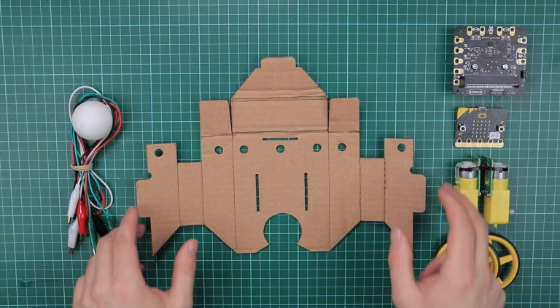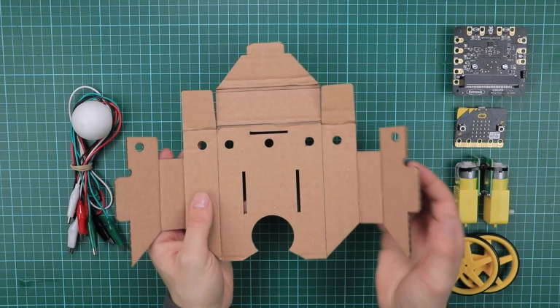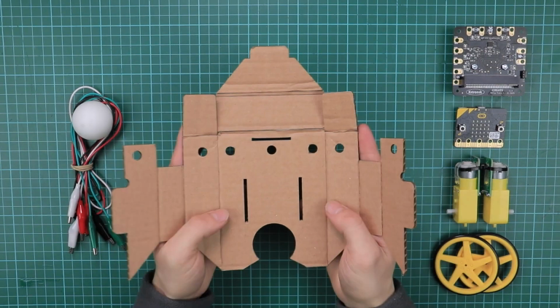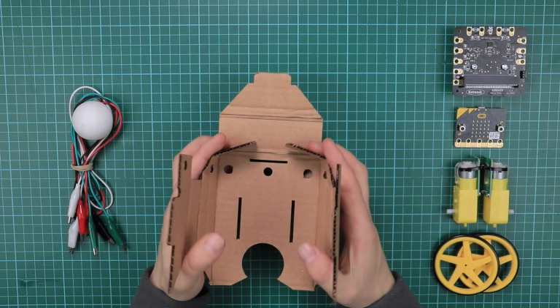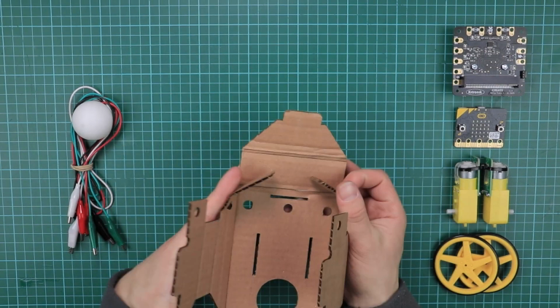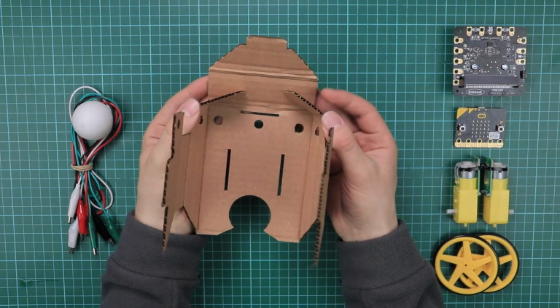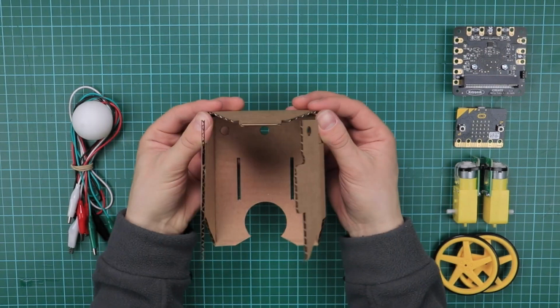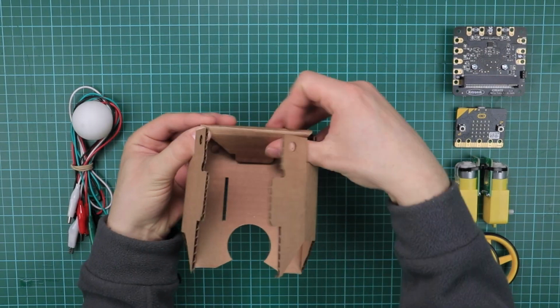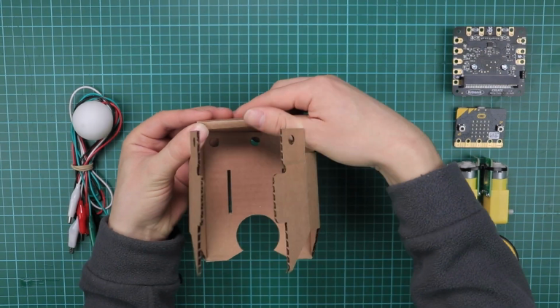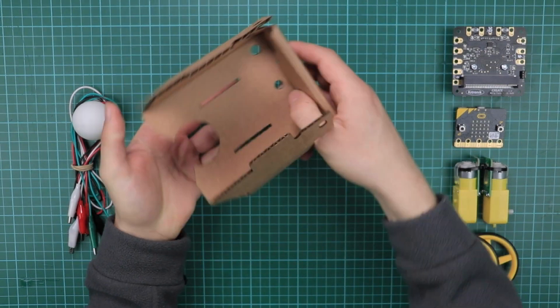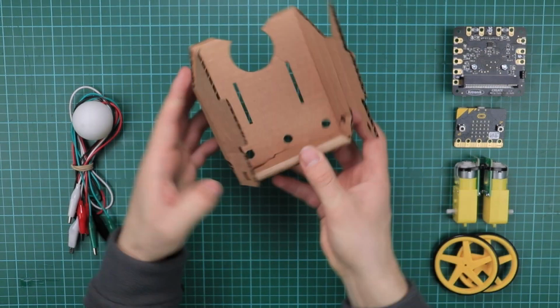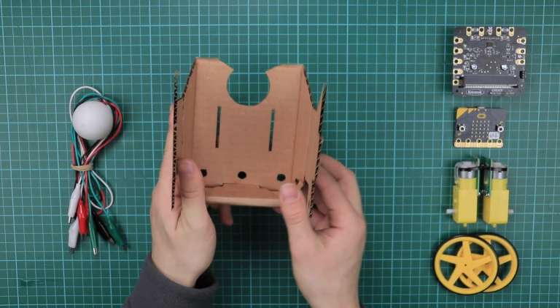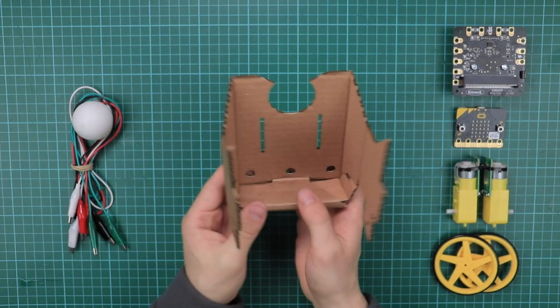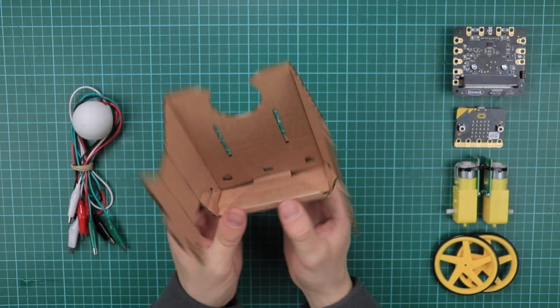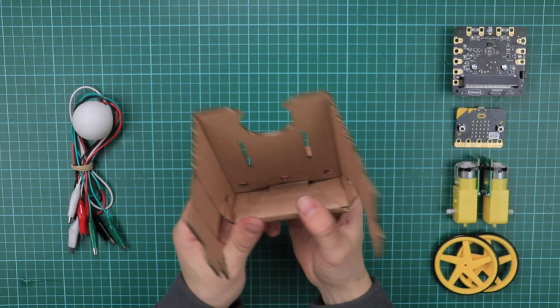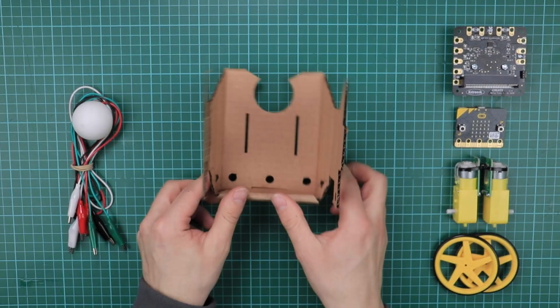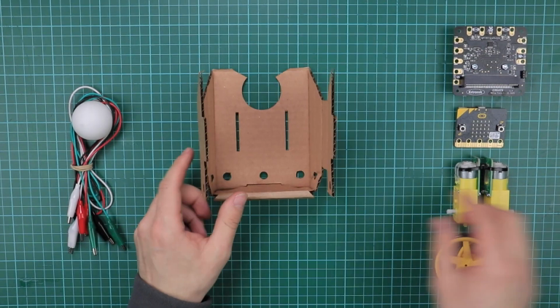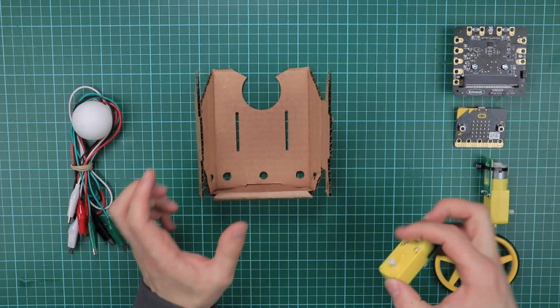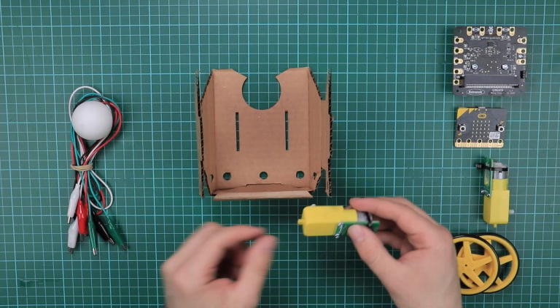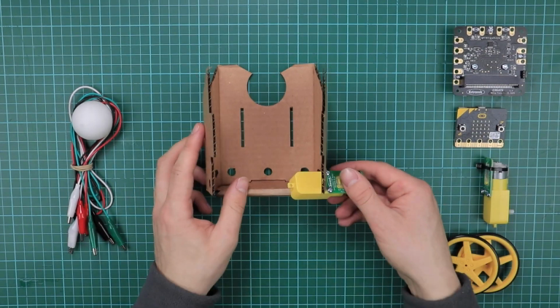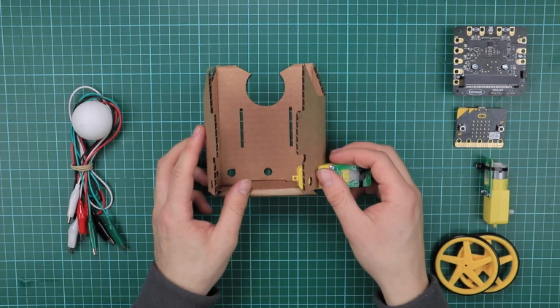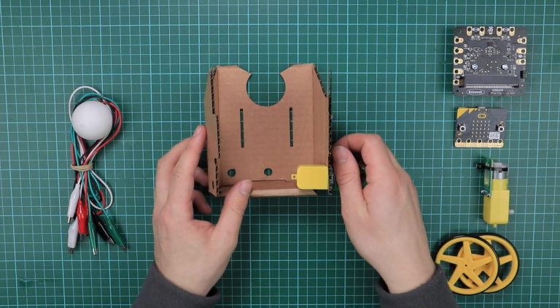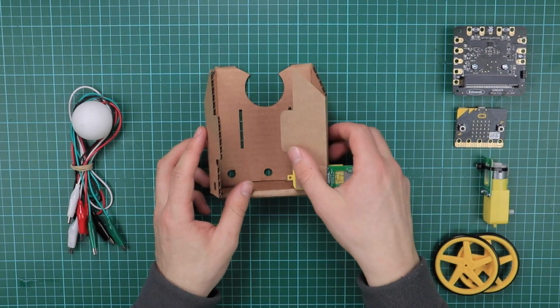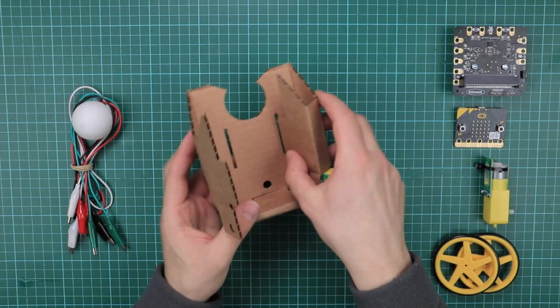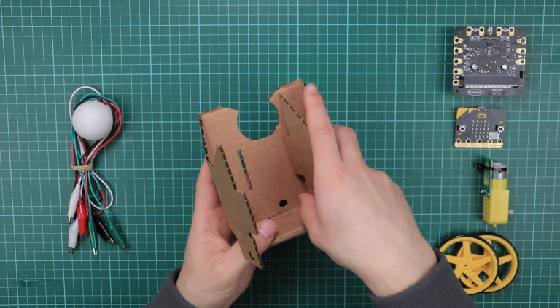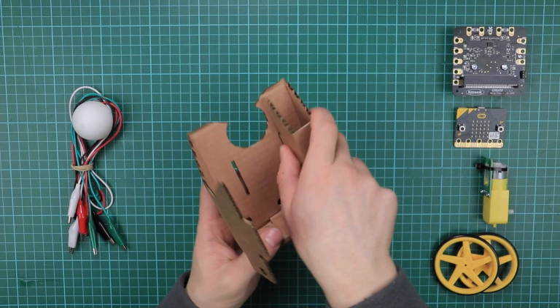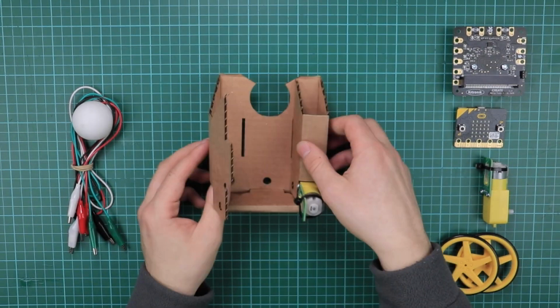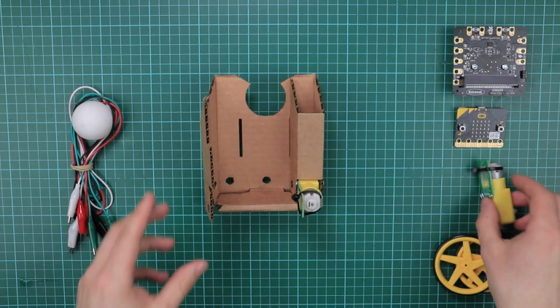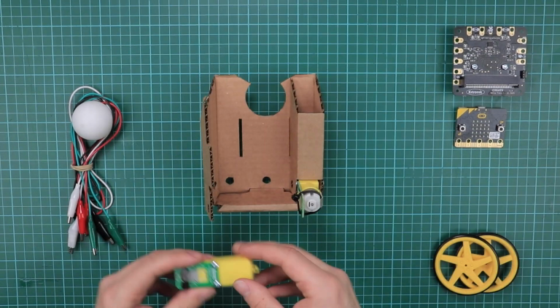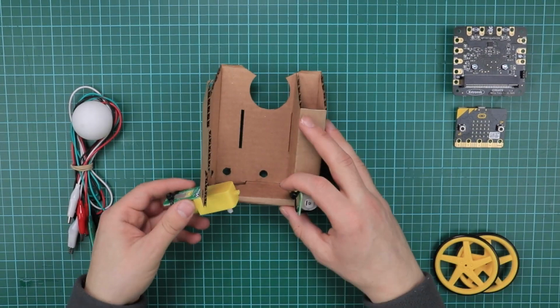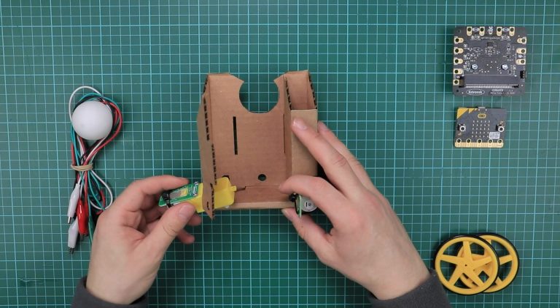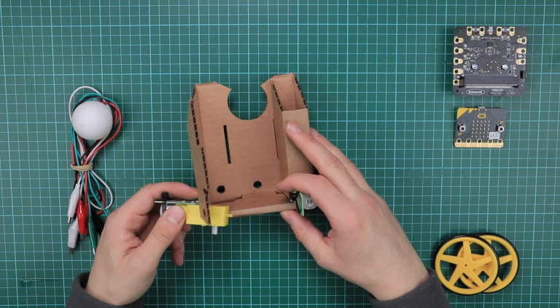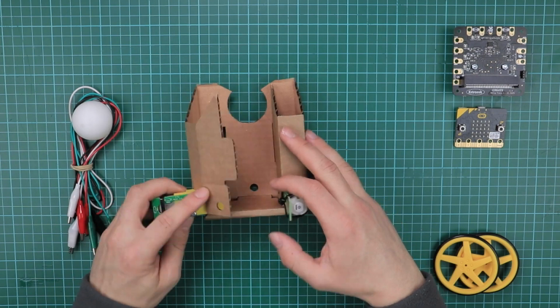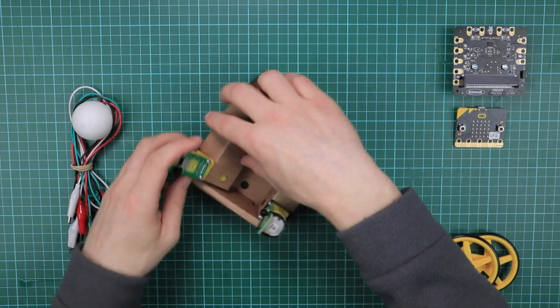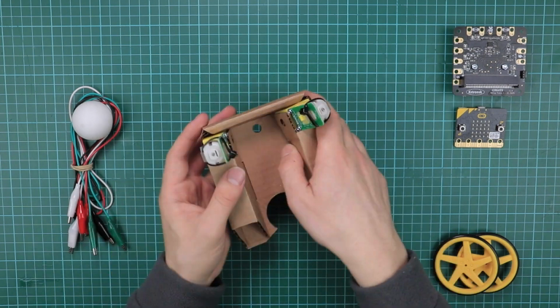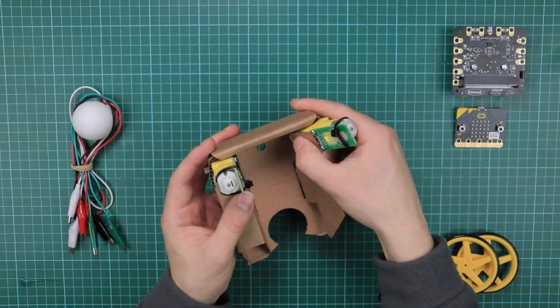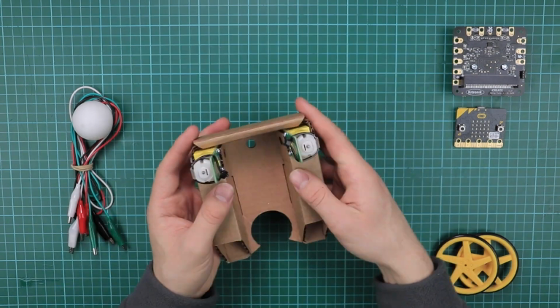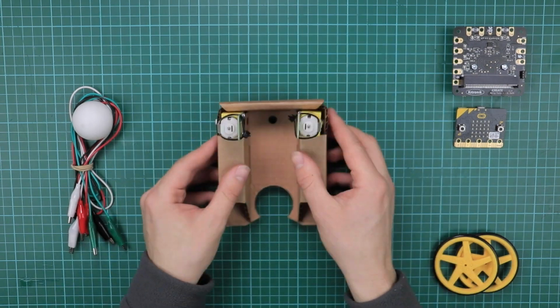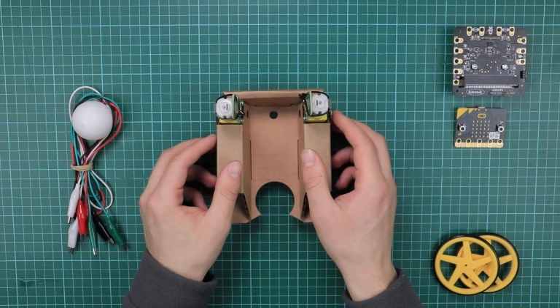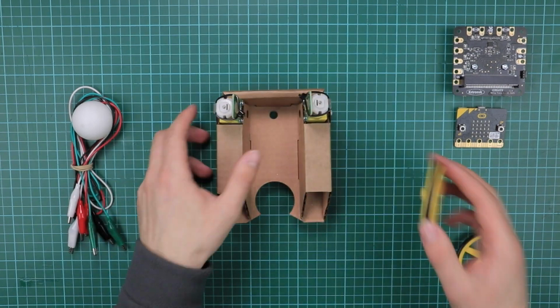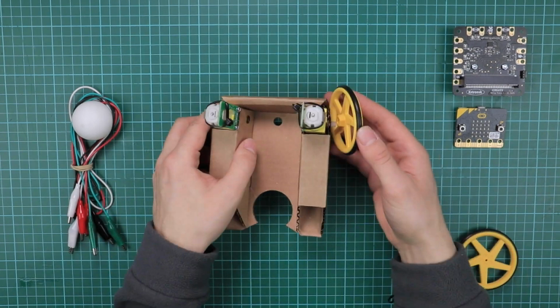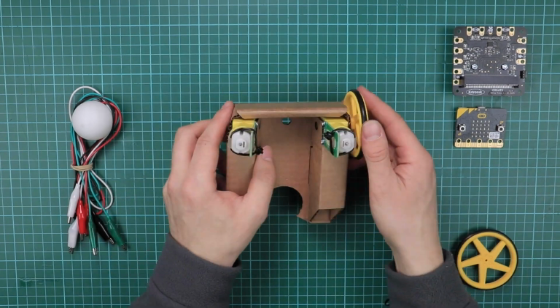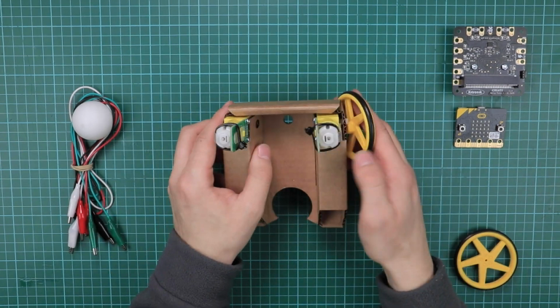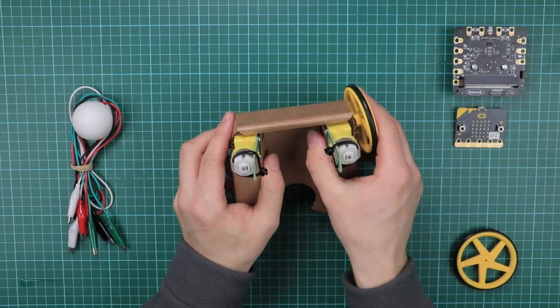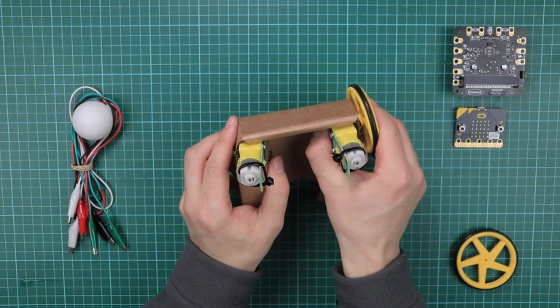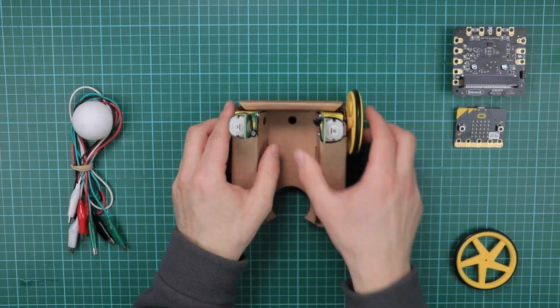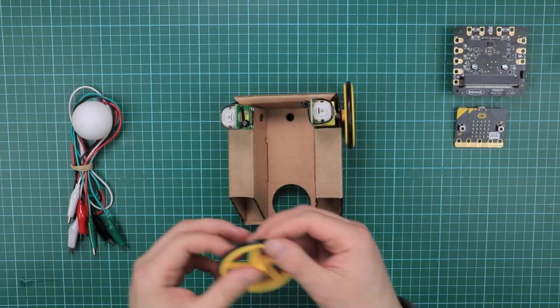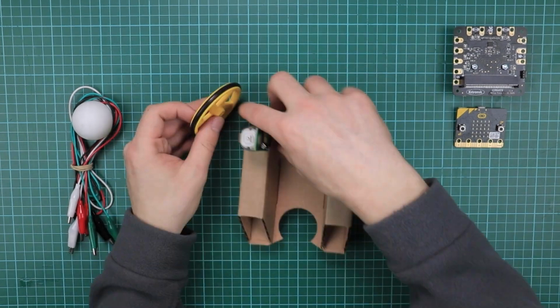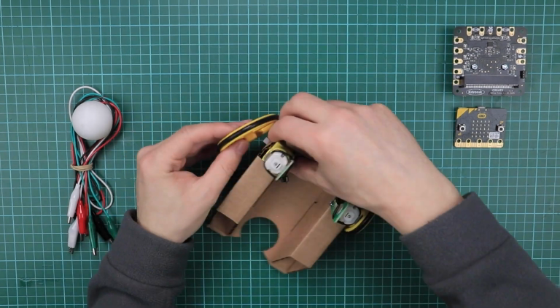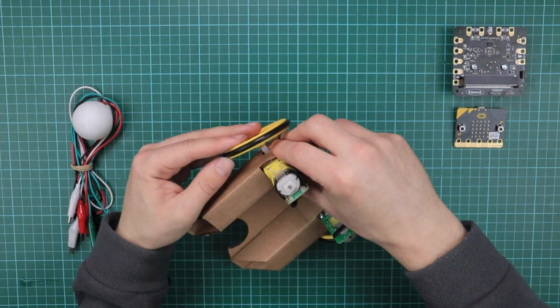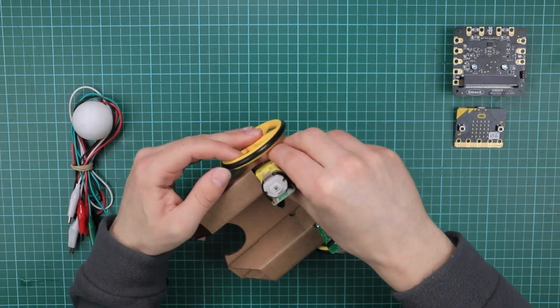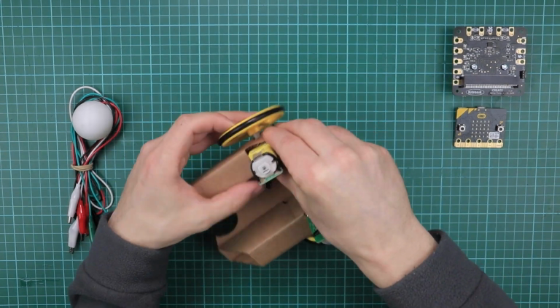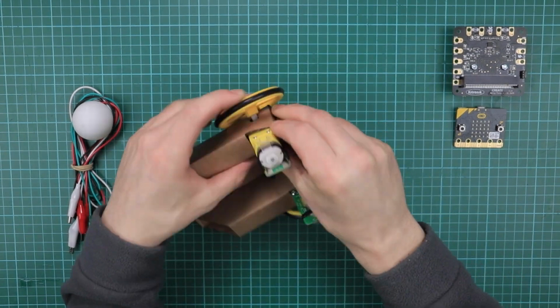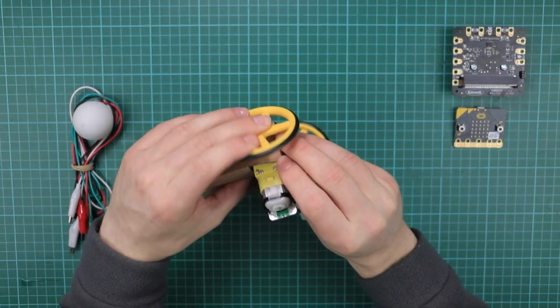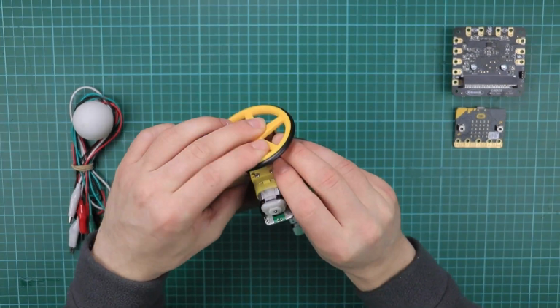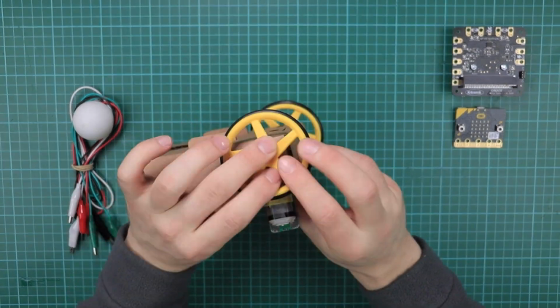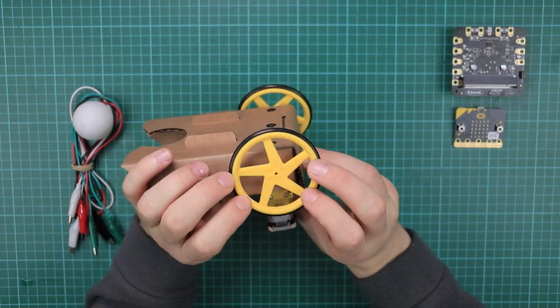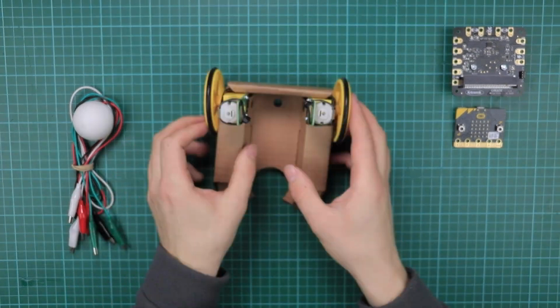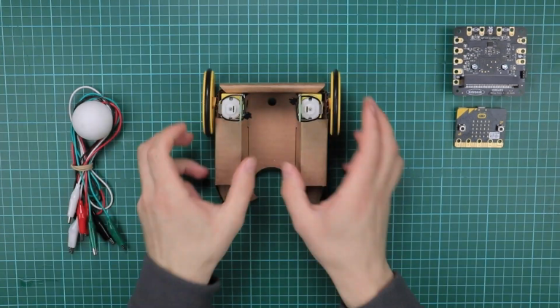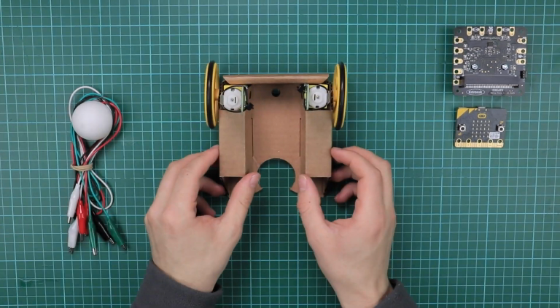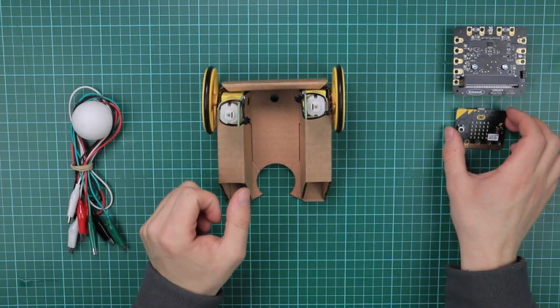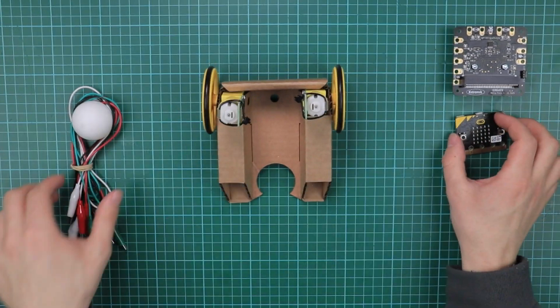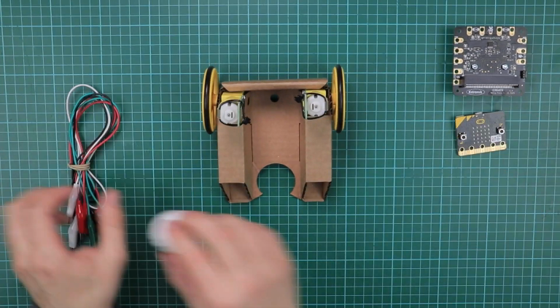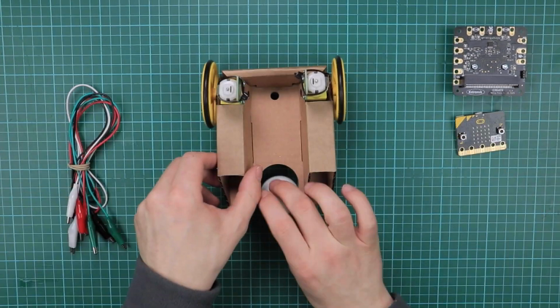Each box contains 11 sets of robot buggy parts — enough for 10 student kits and one teacher example.